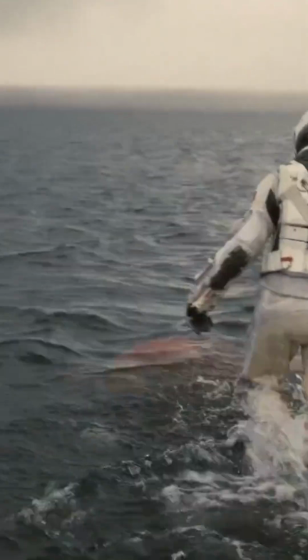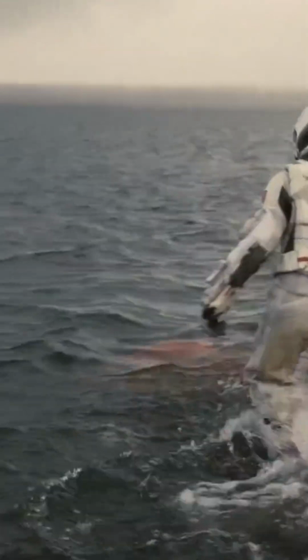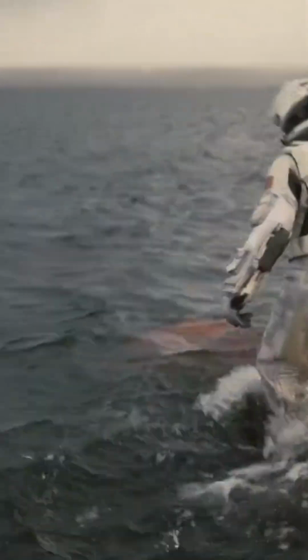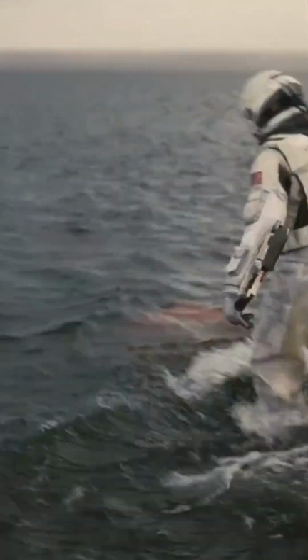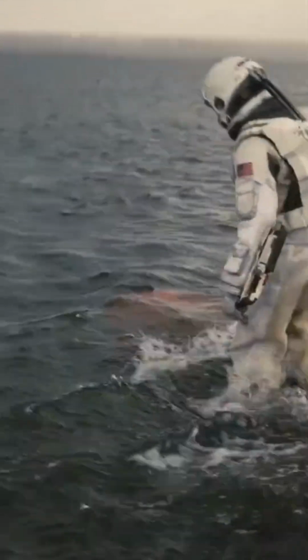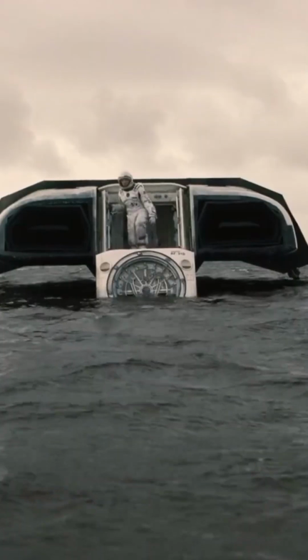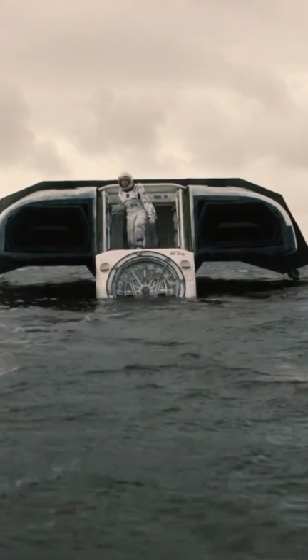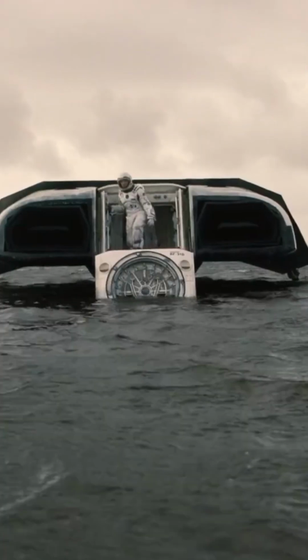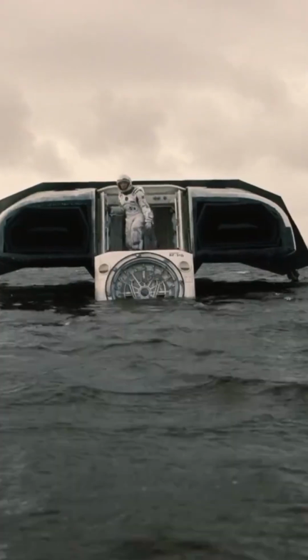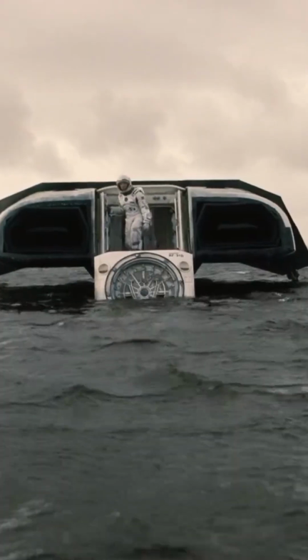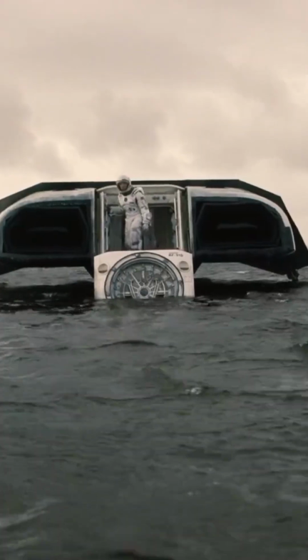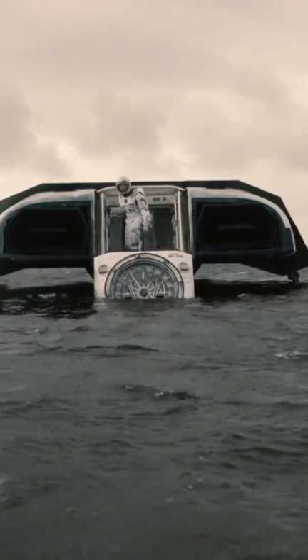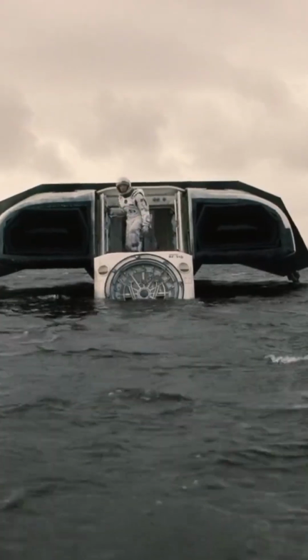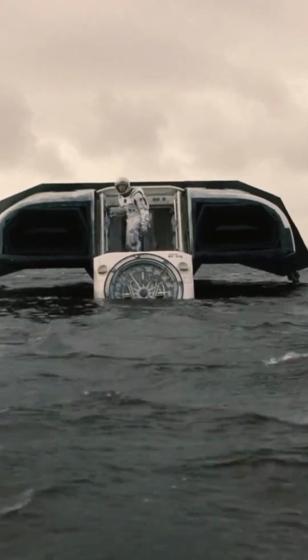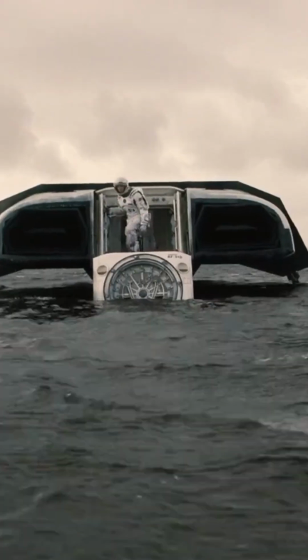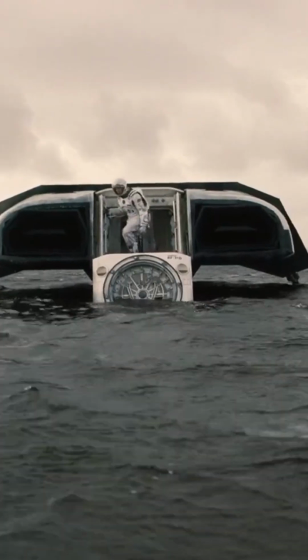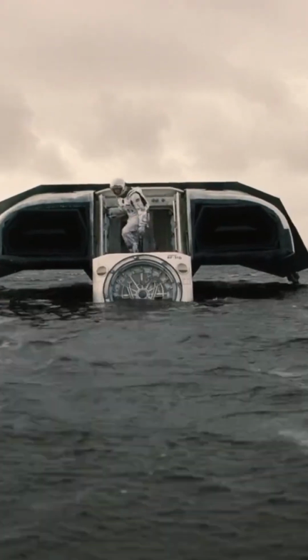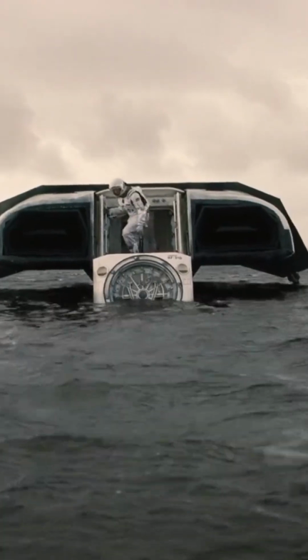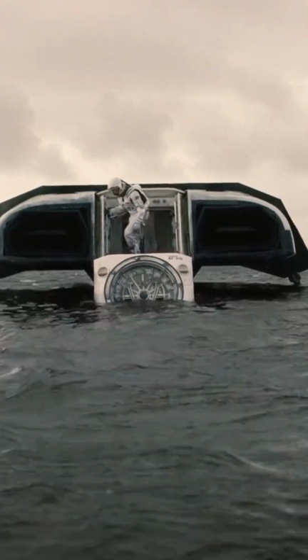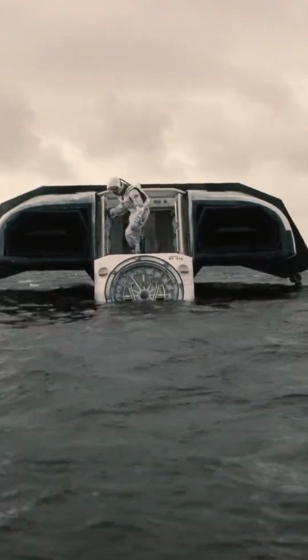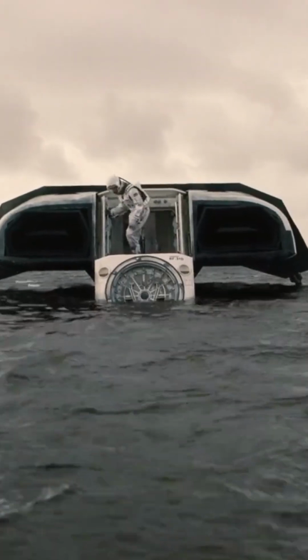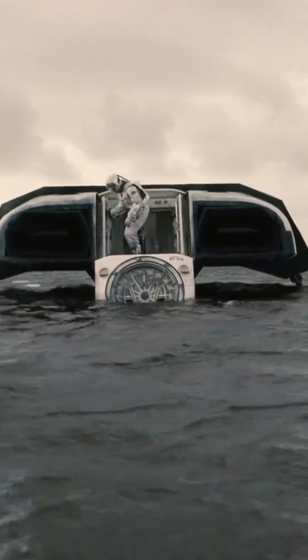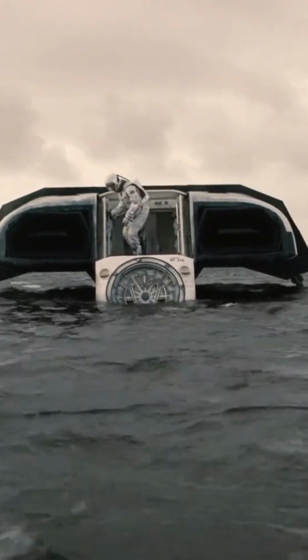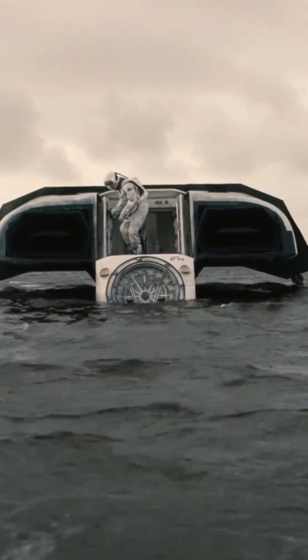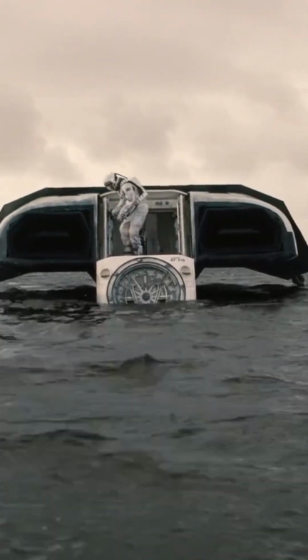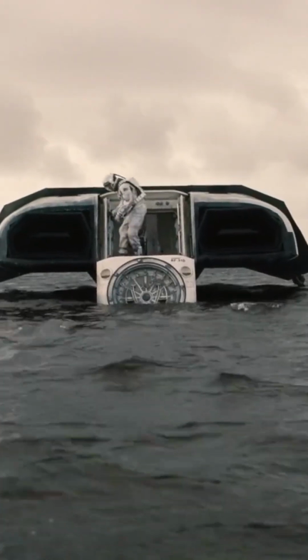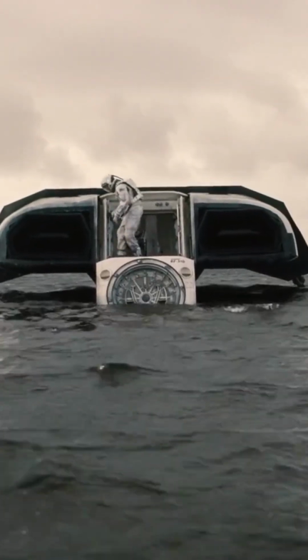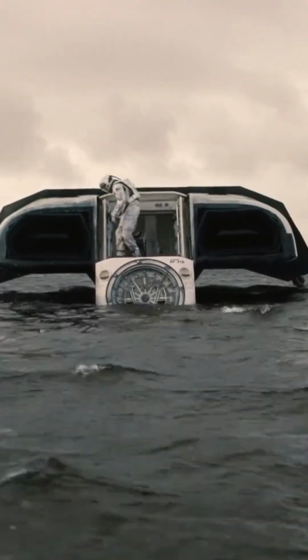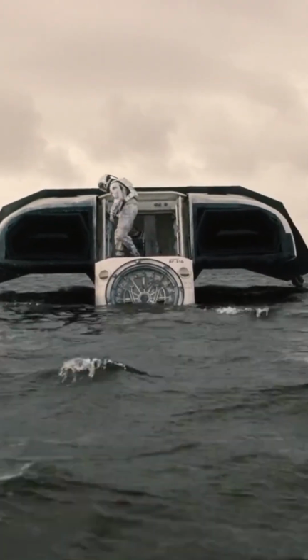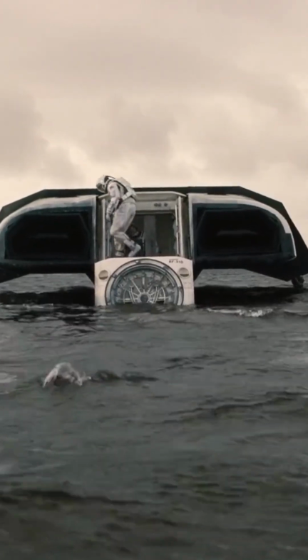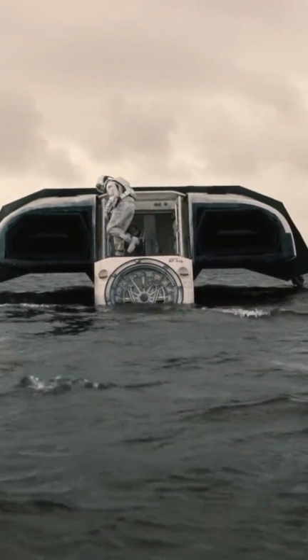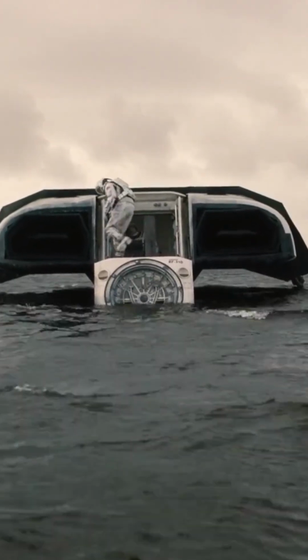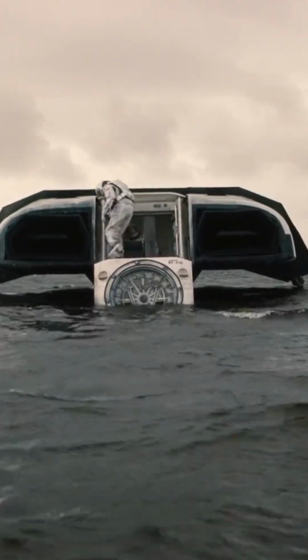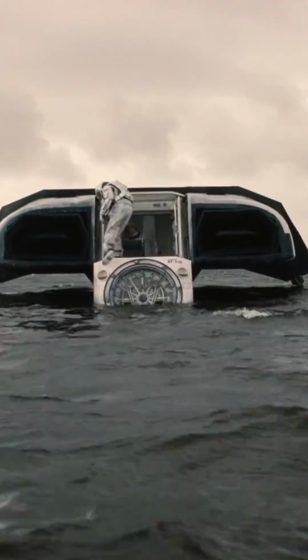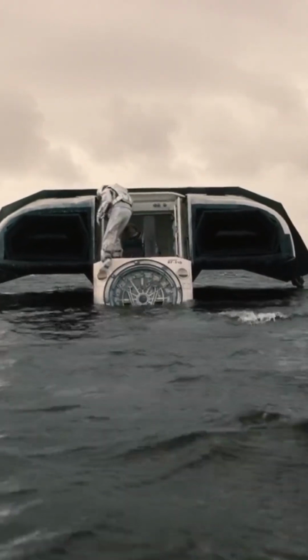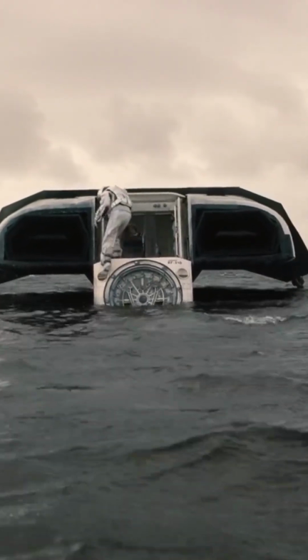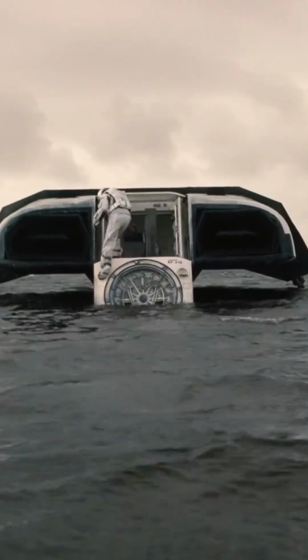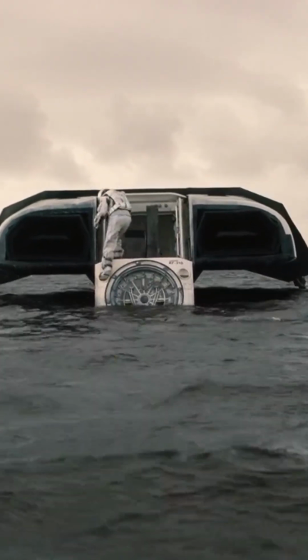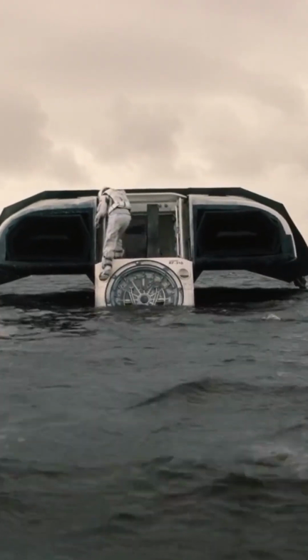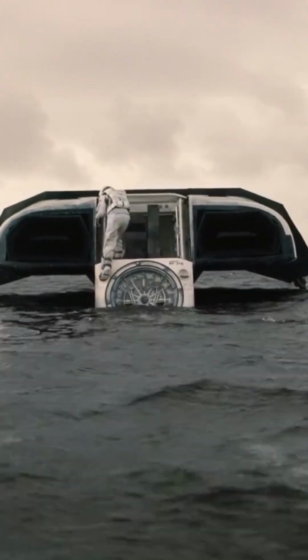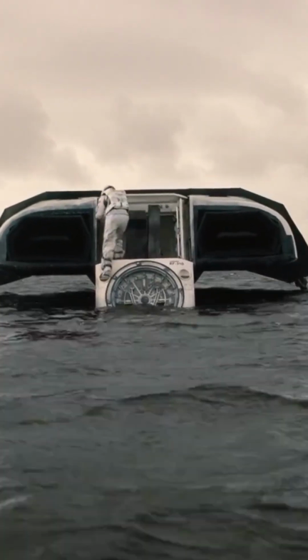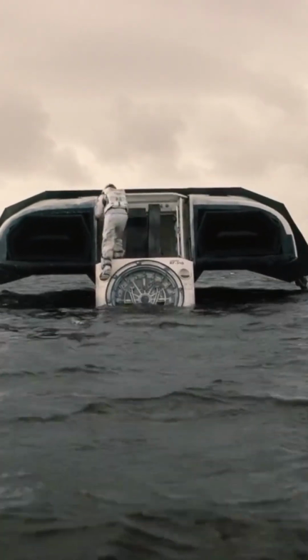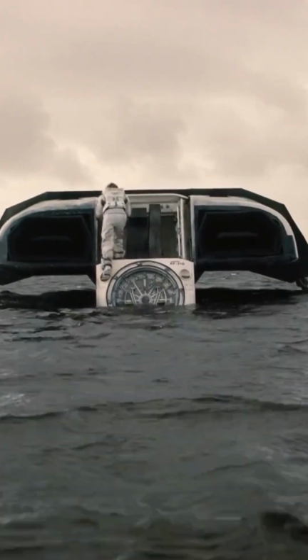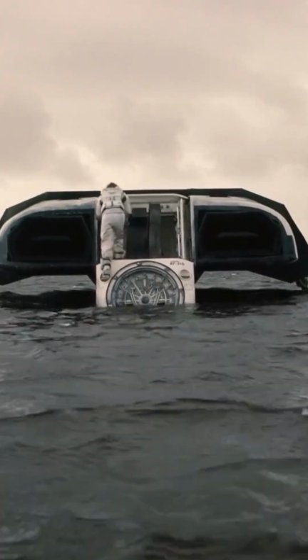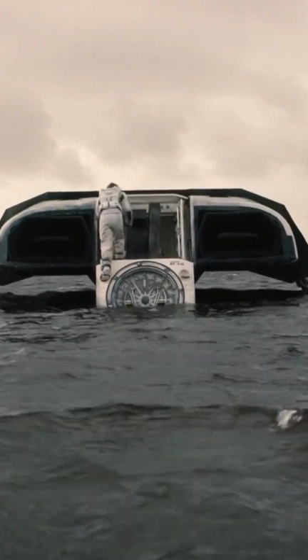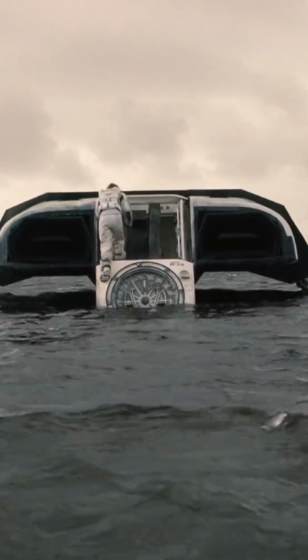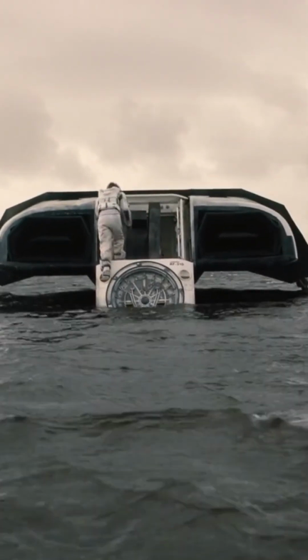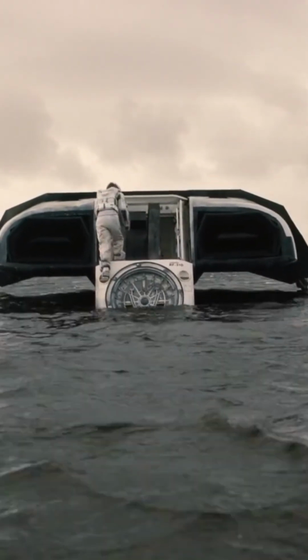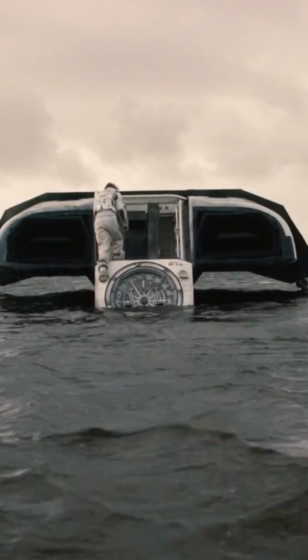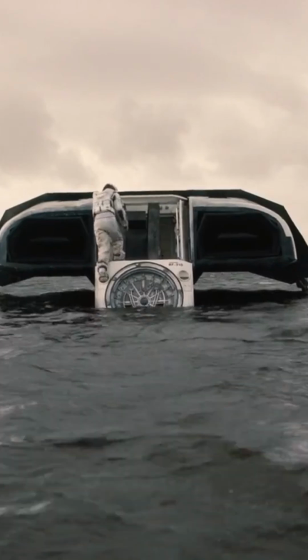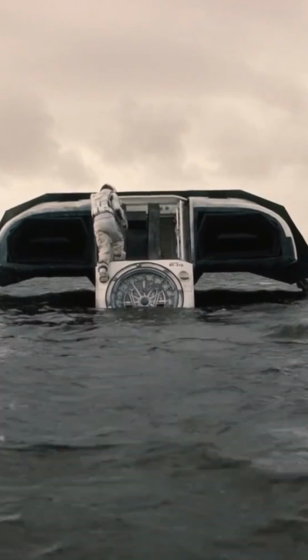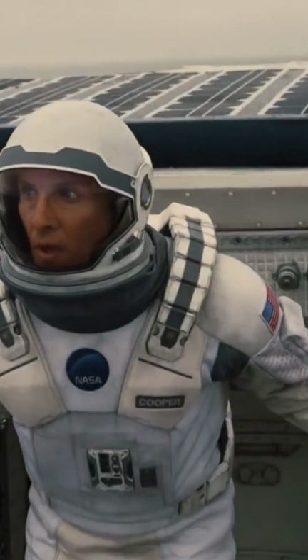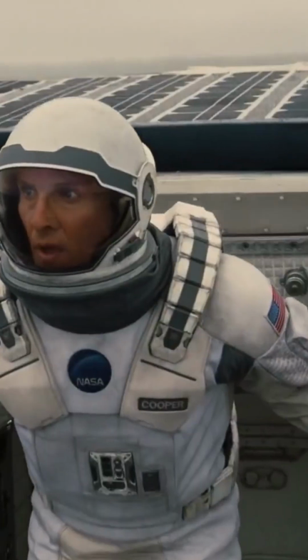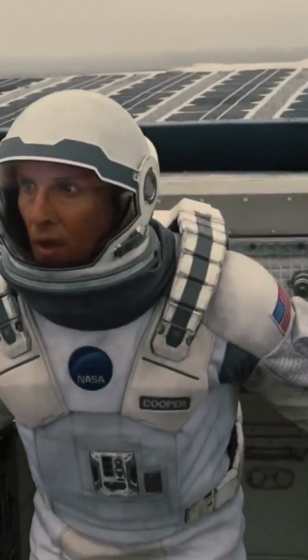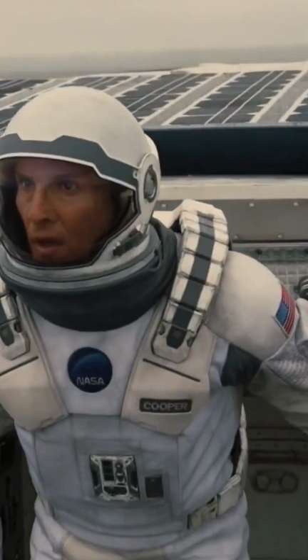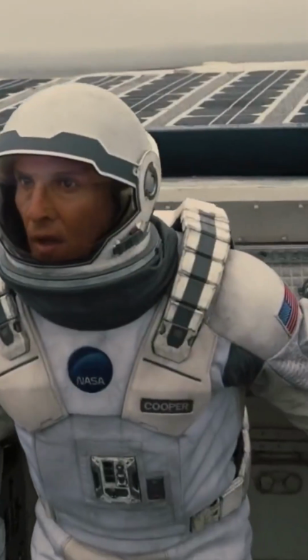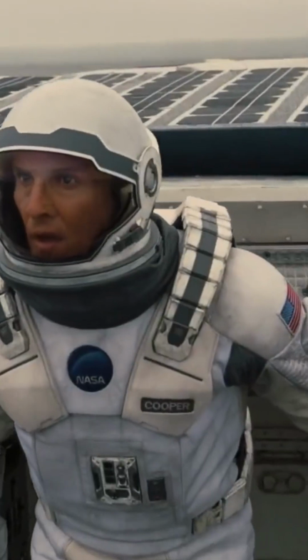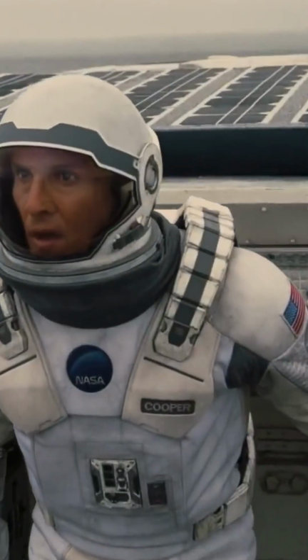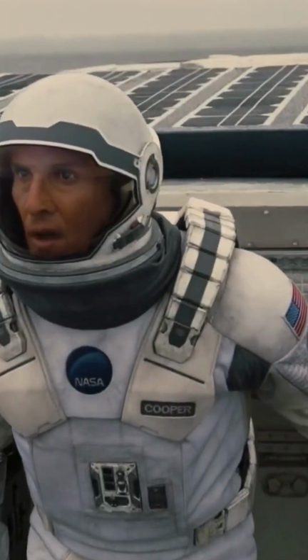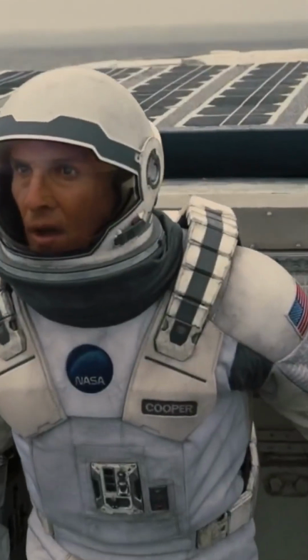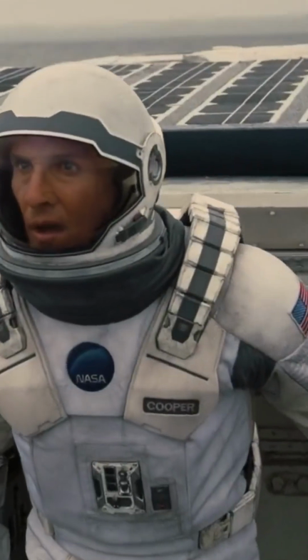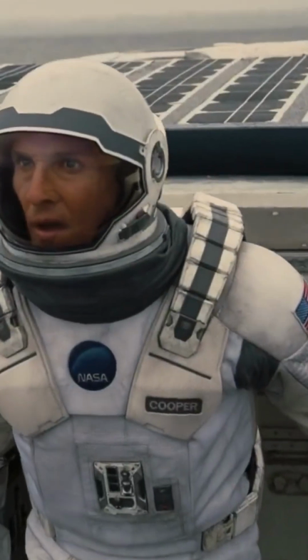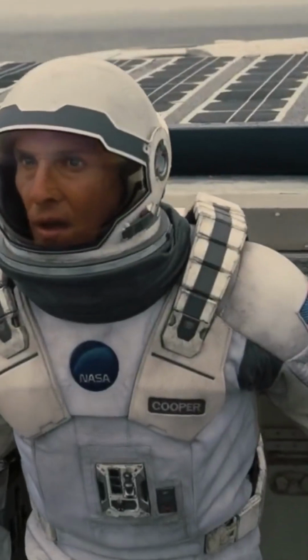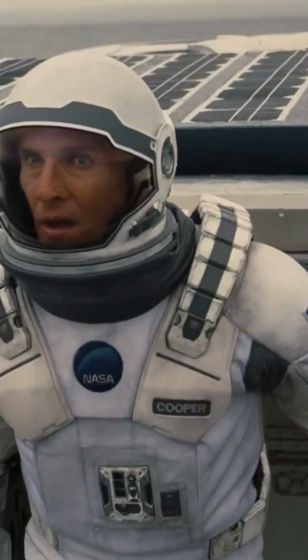The closer you get to a black hole, the stronger its gravity, and time slows down dramatically. It's a real scientific theory.